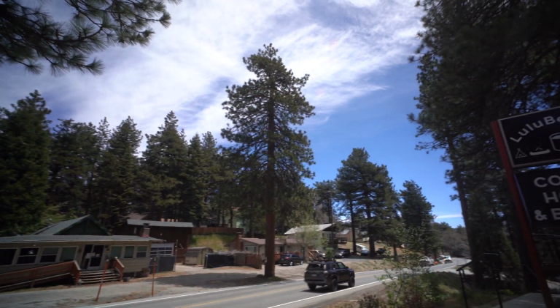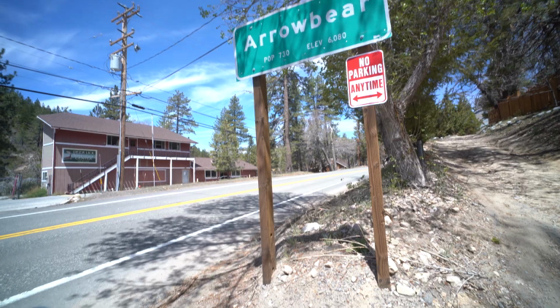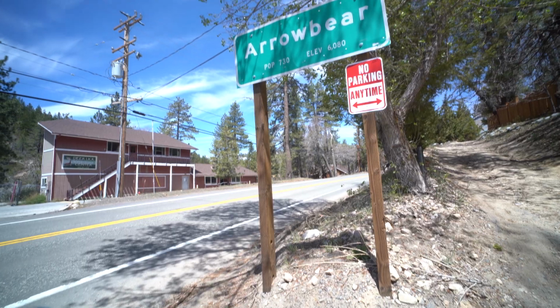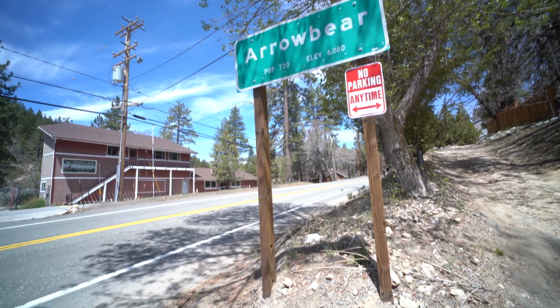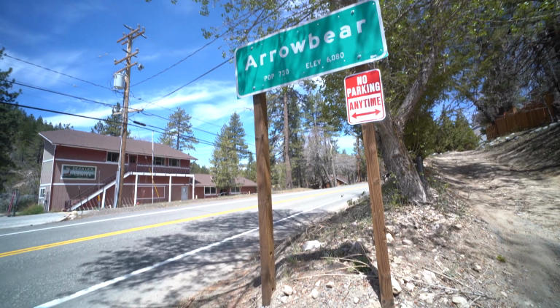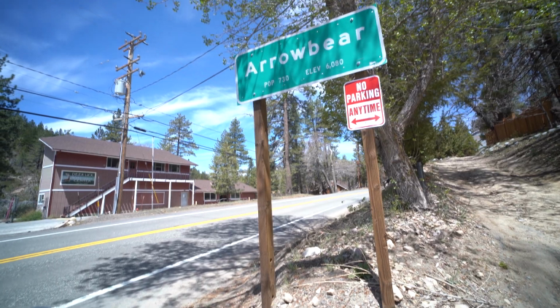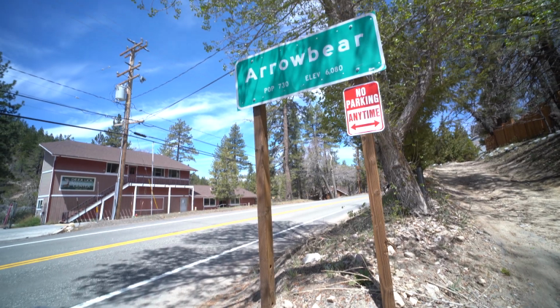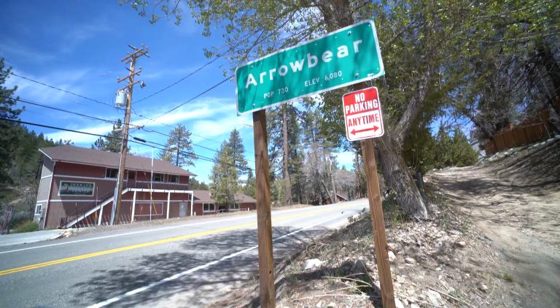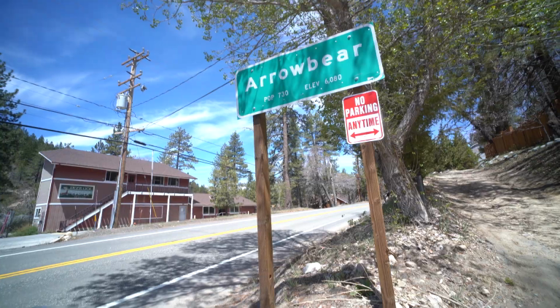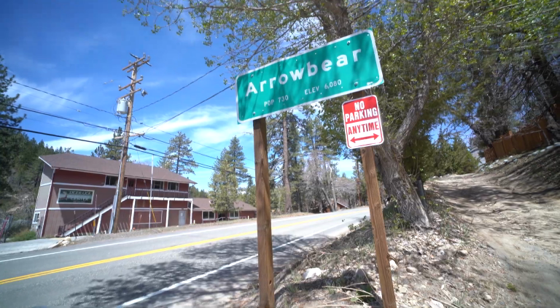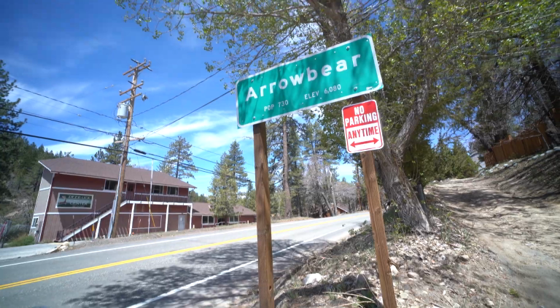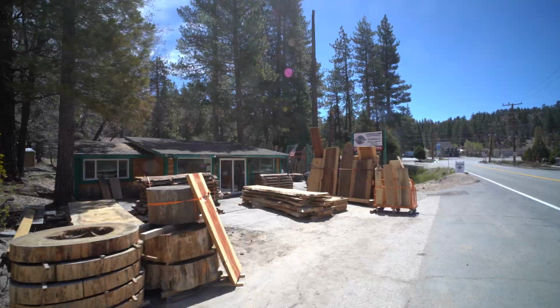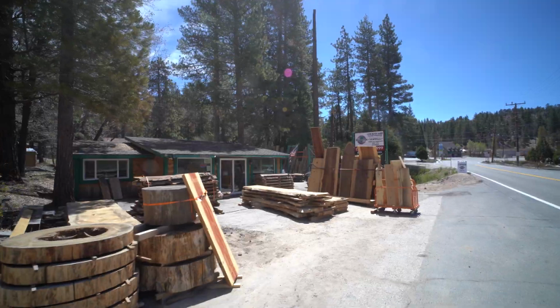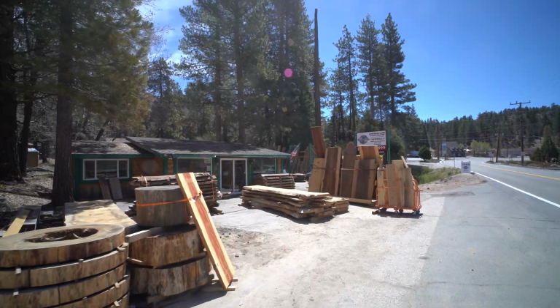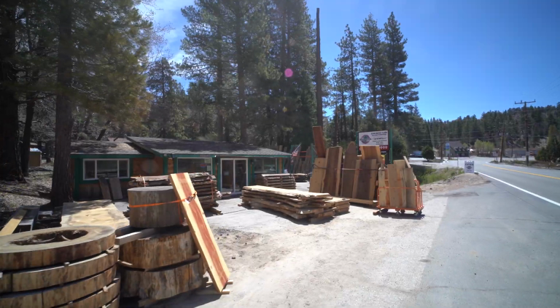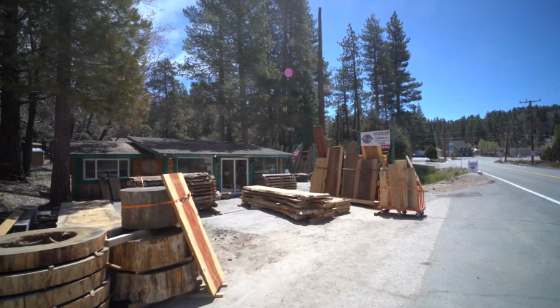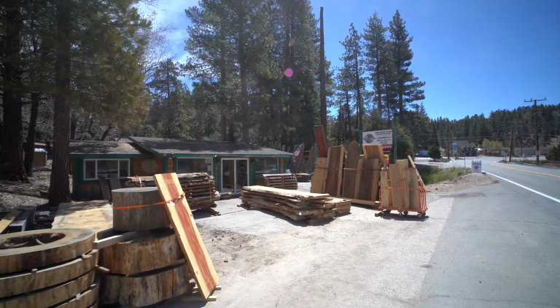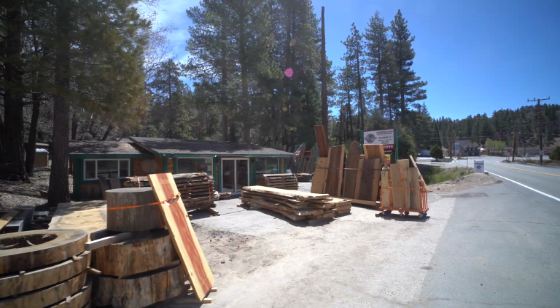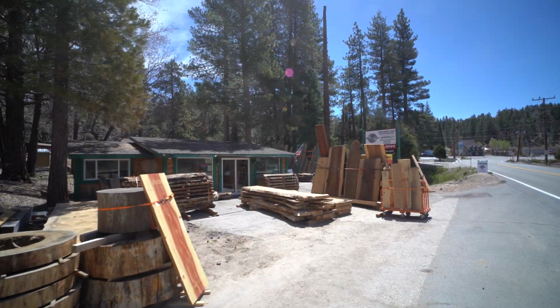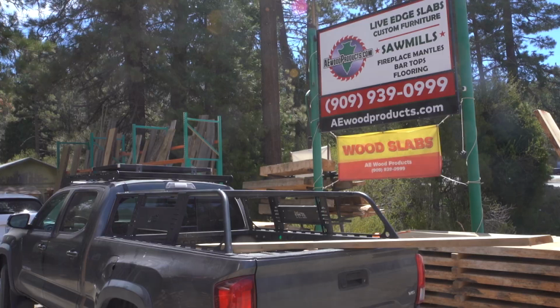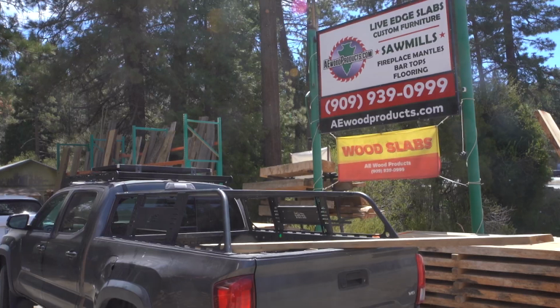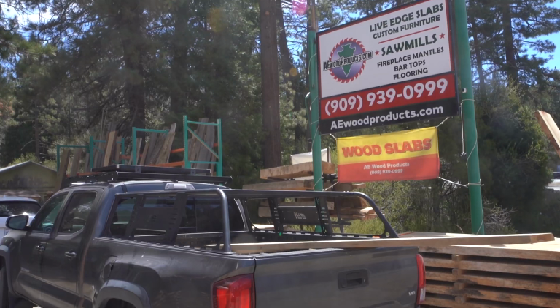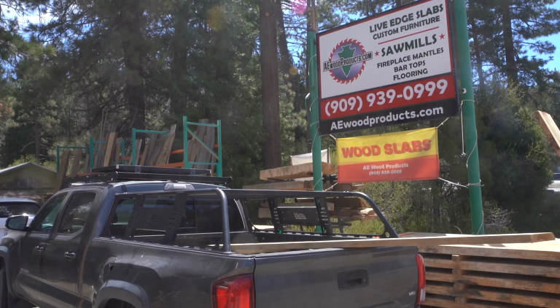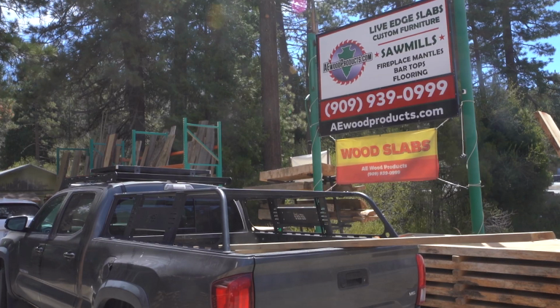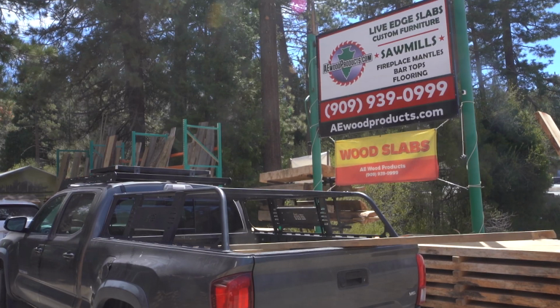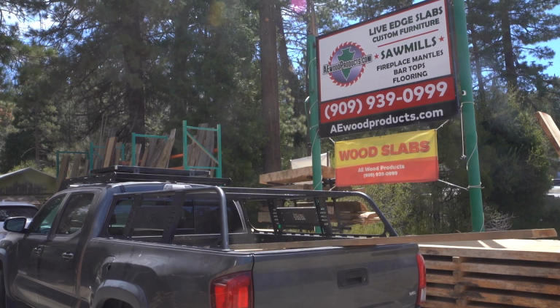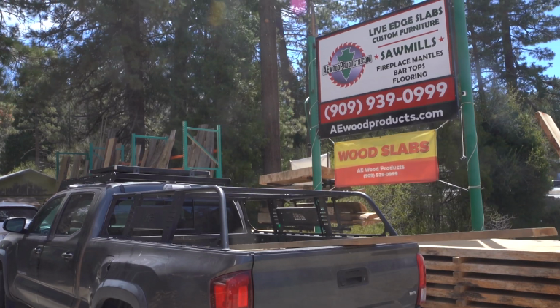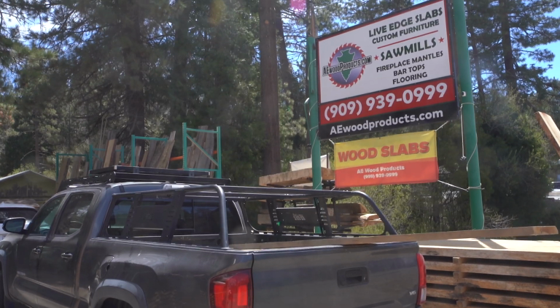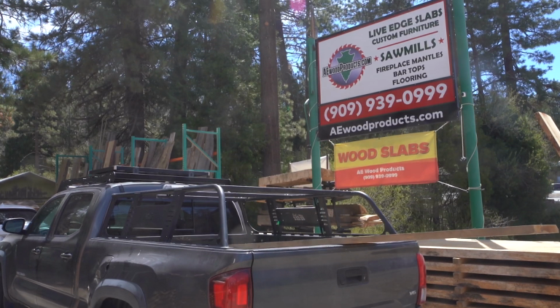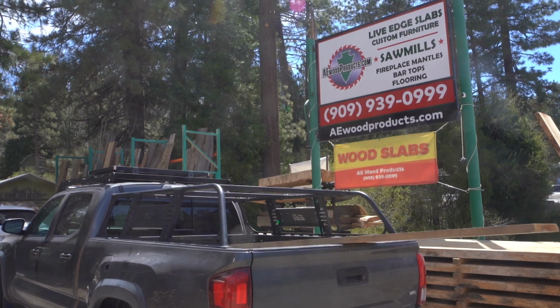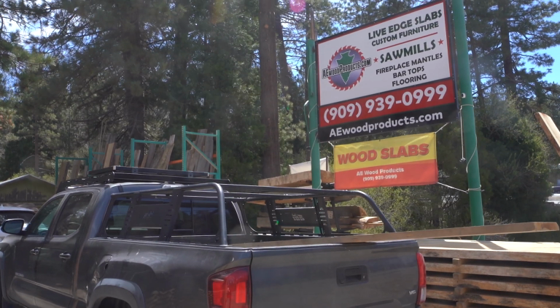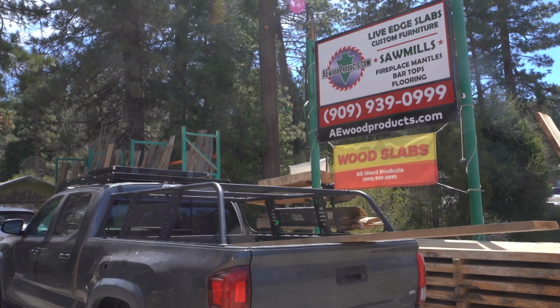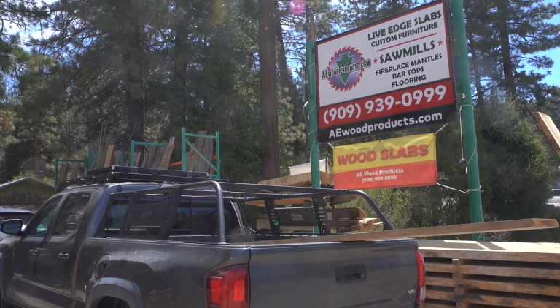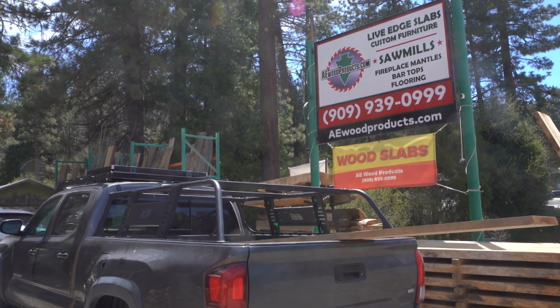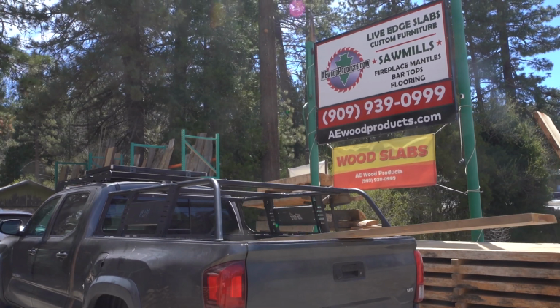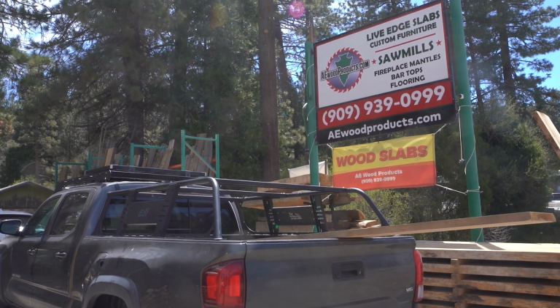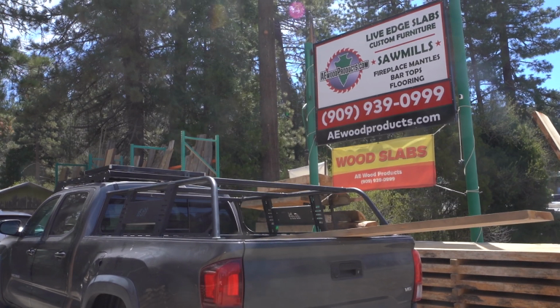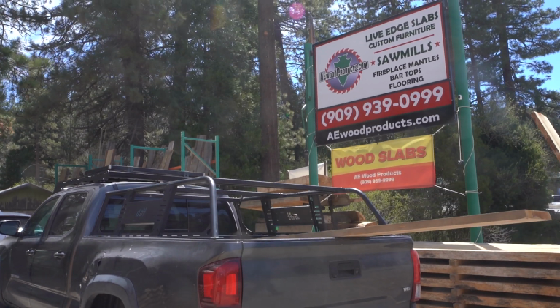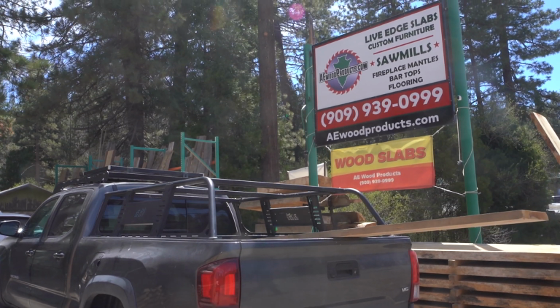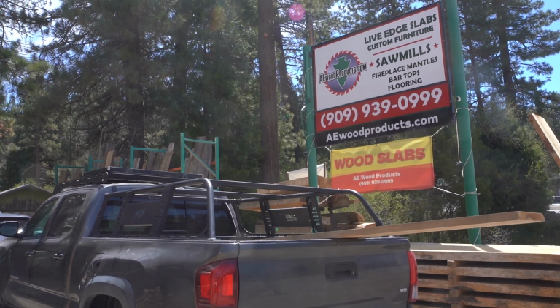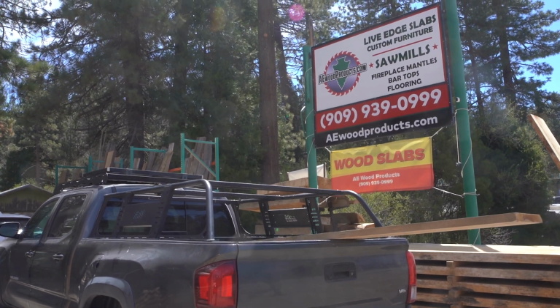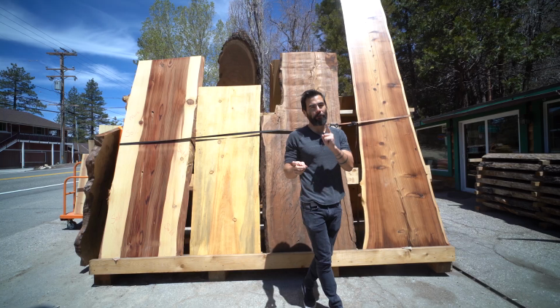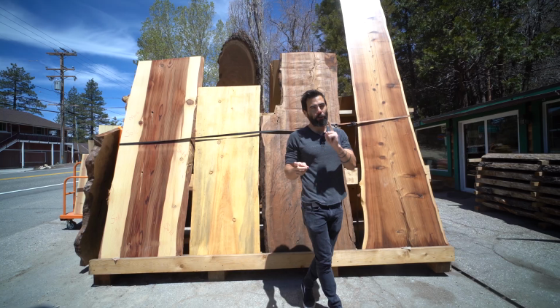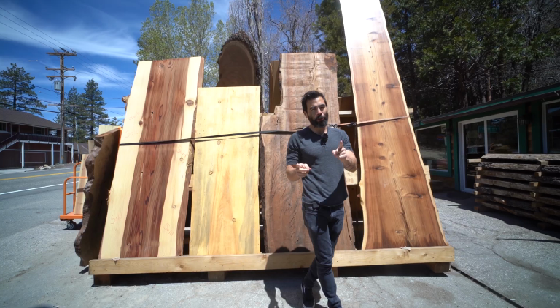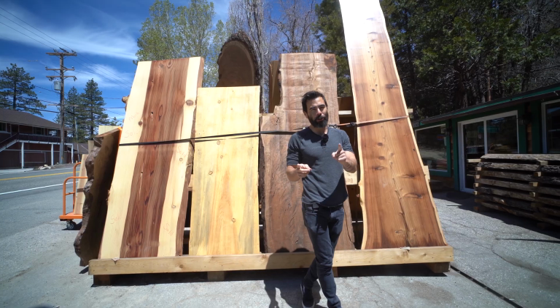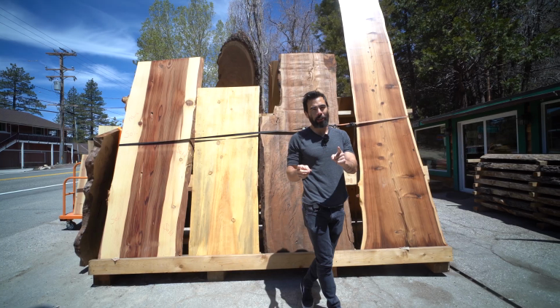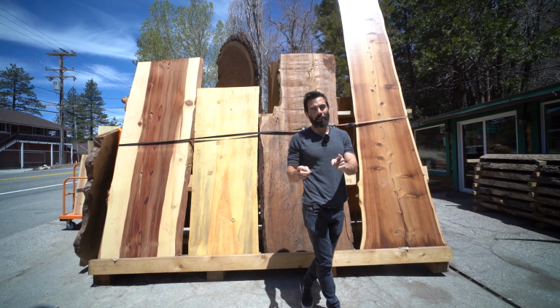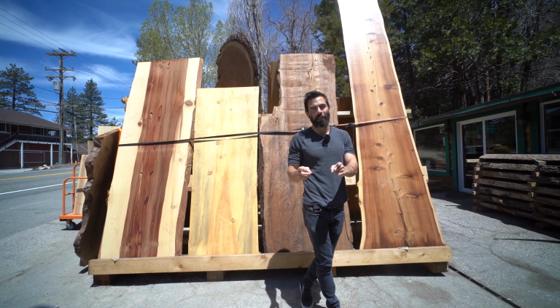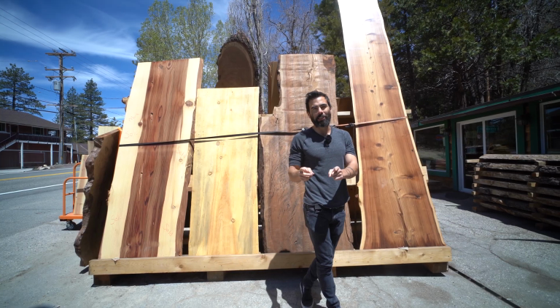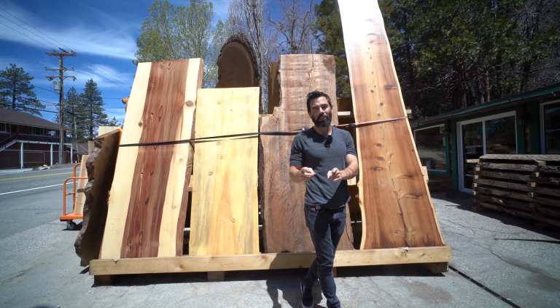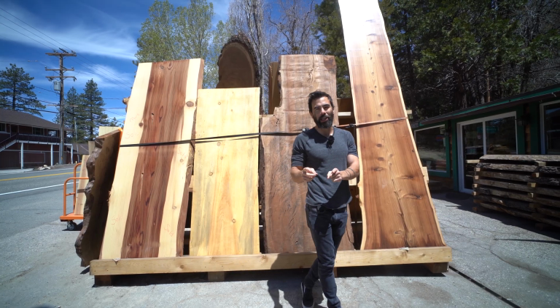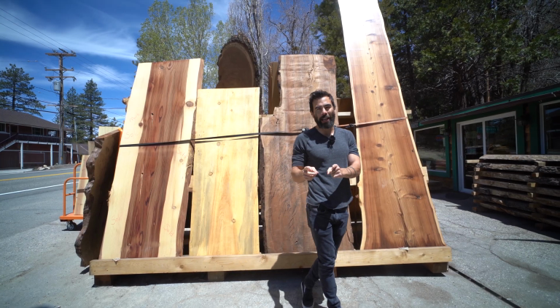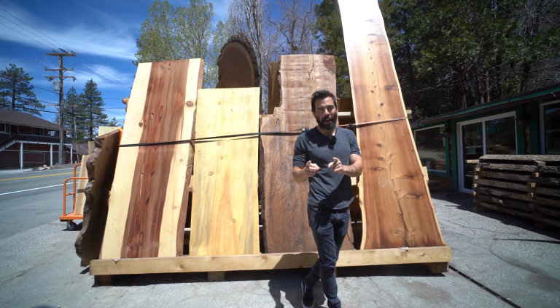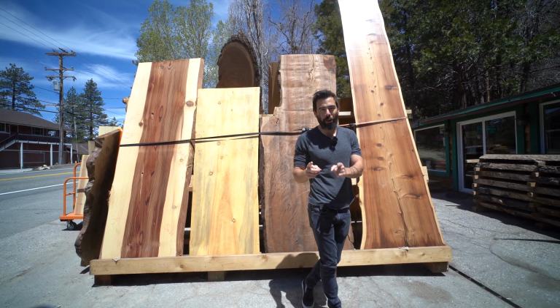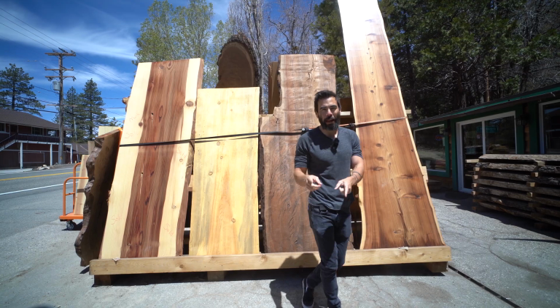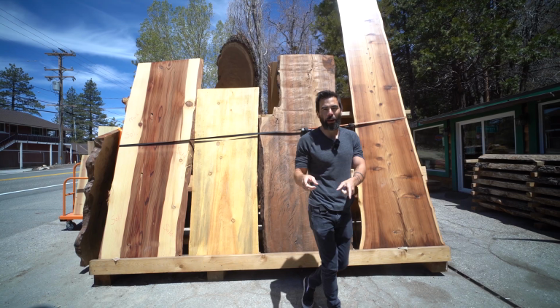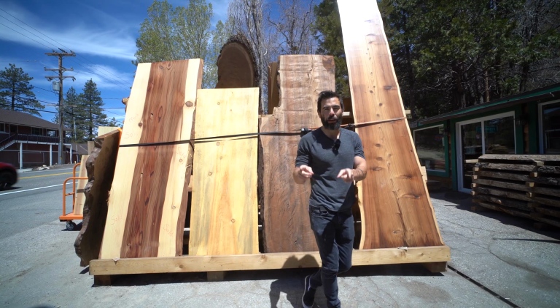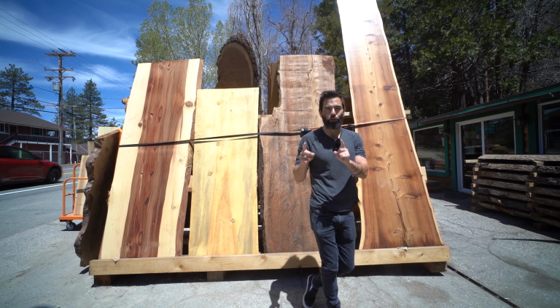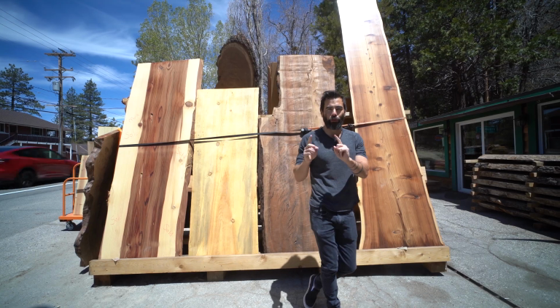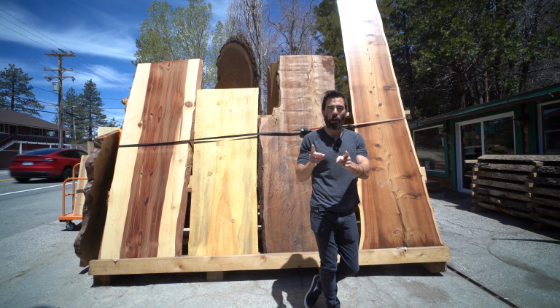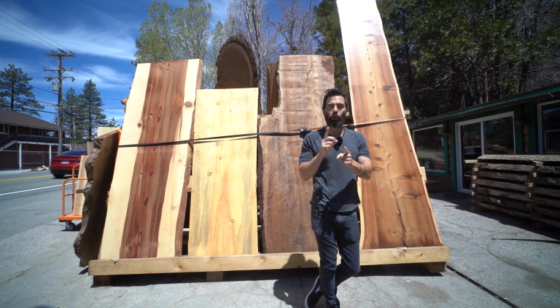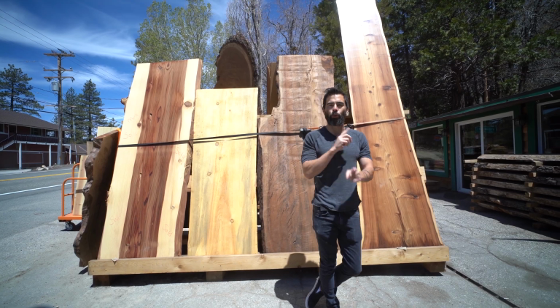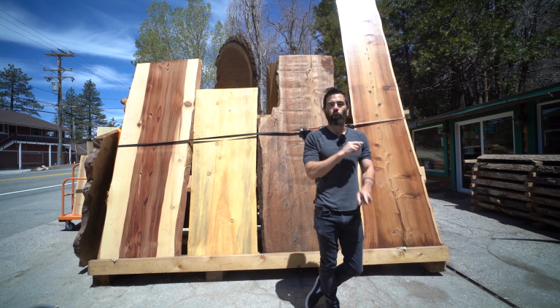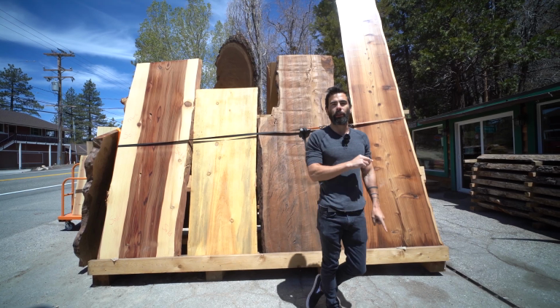So we're here at AE Wood Products, checking out the whole operation and picking up some slabs. But first, let's check out how they dry their wood.